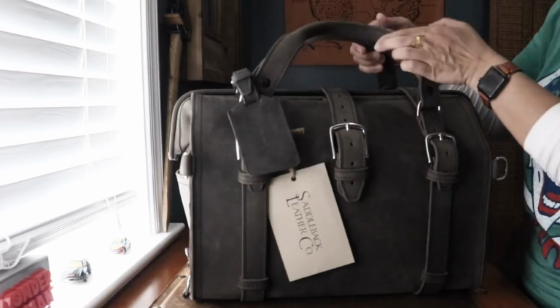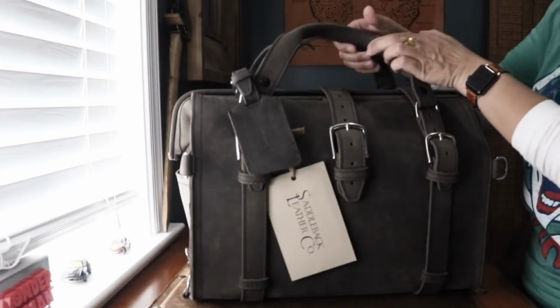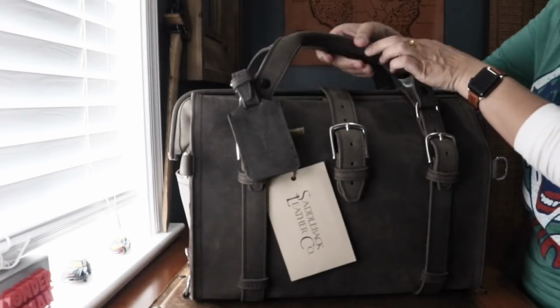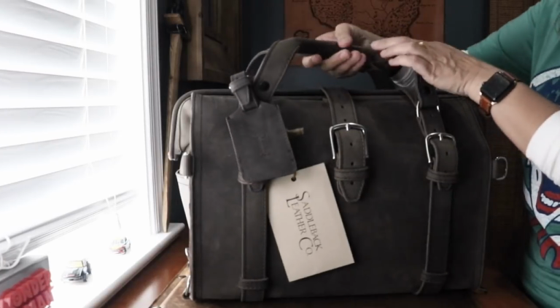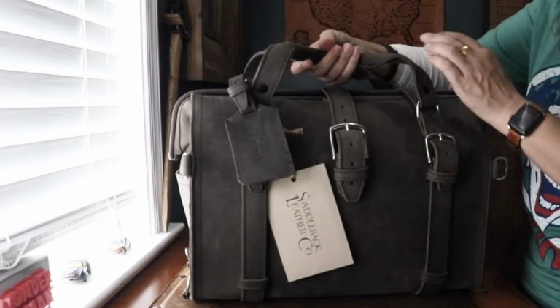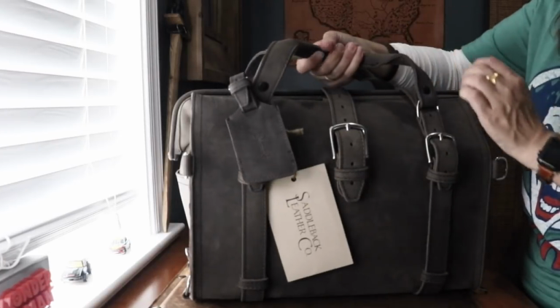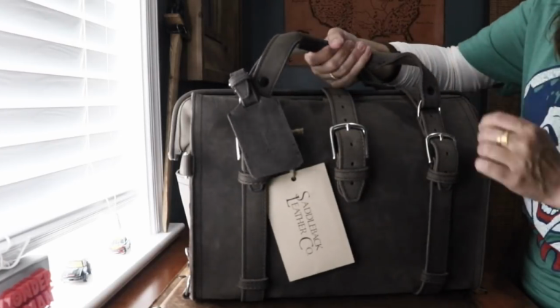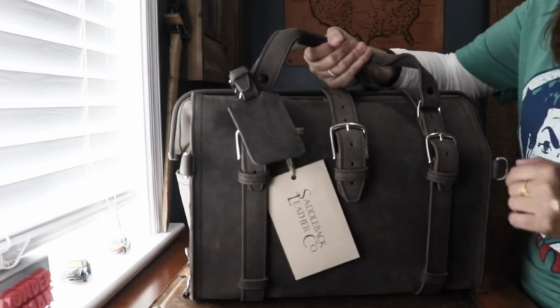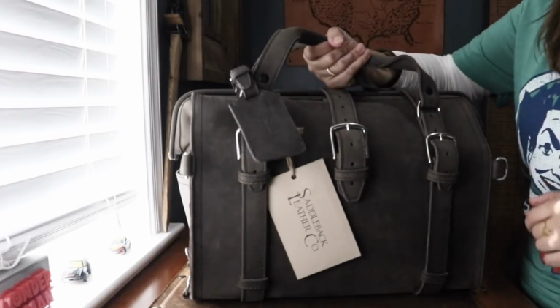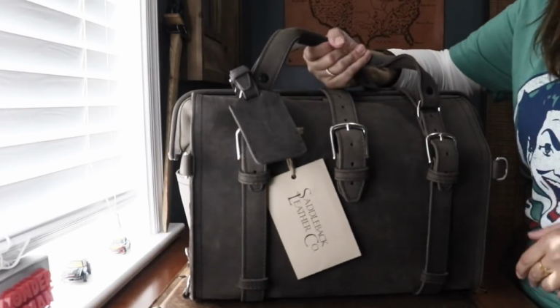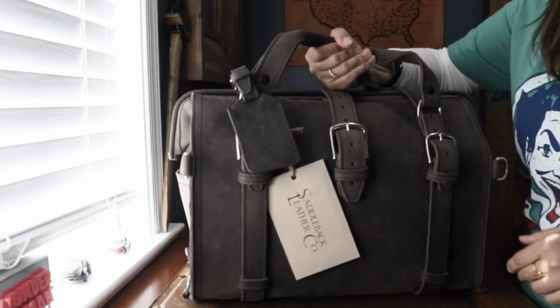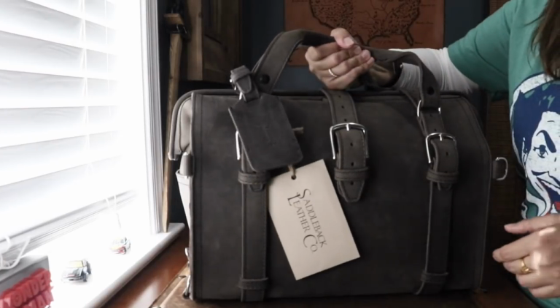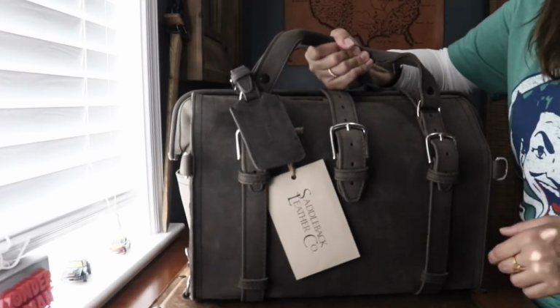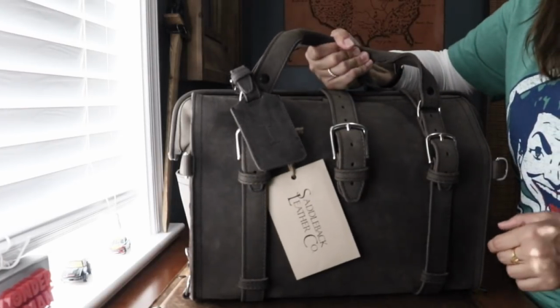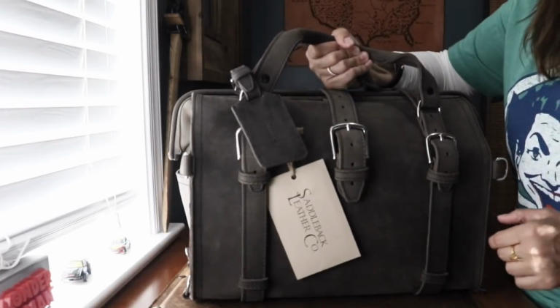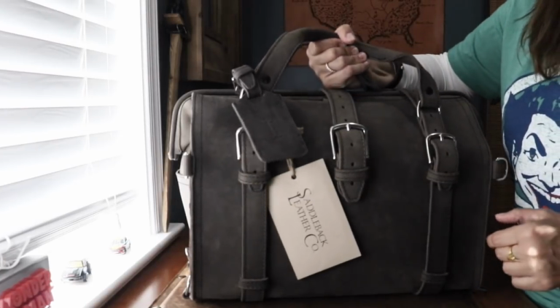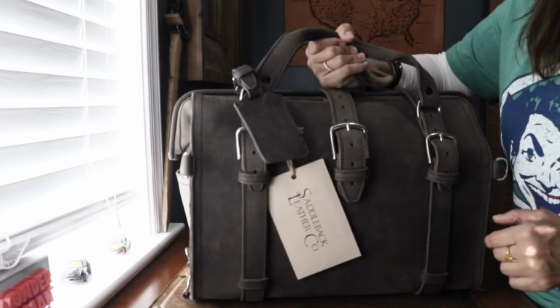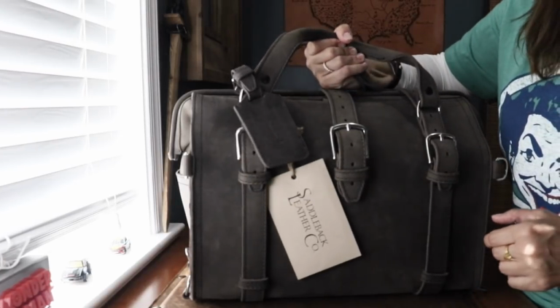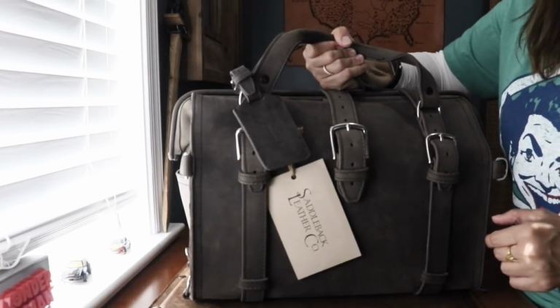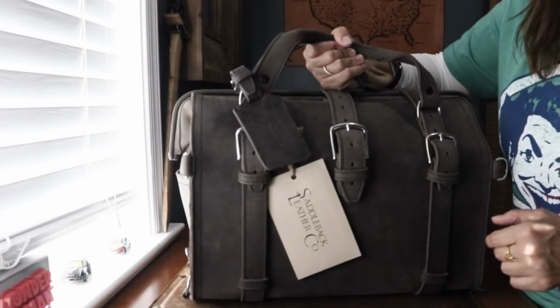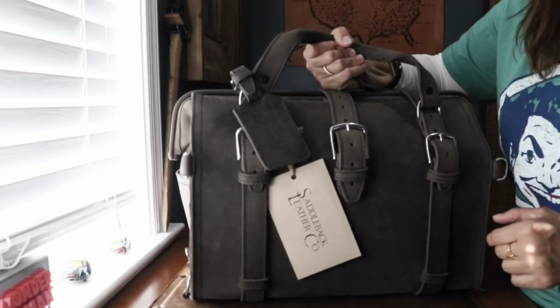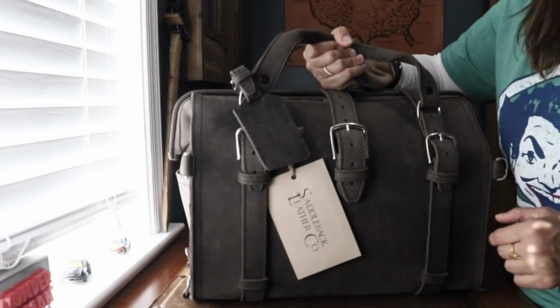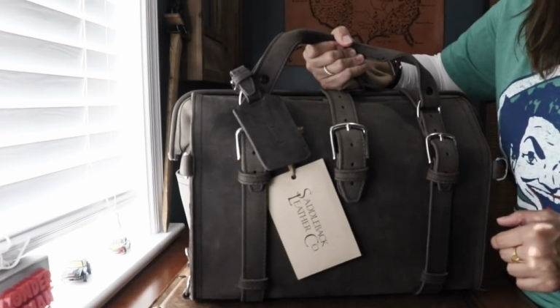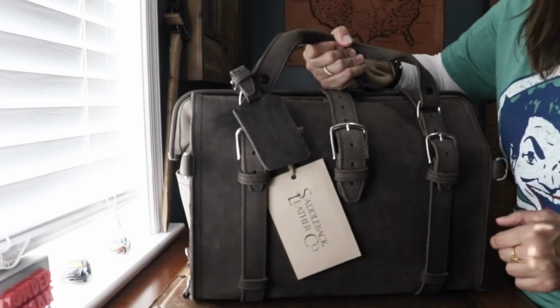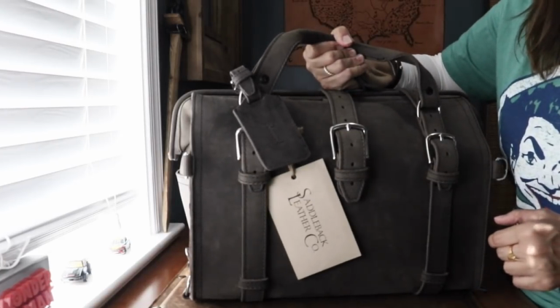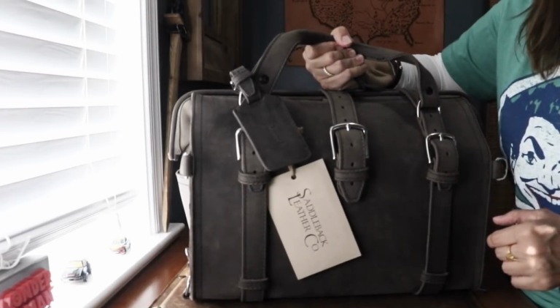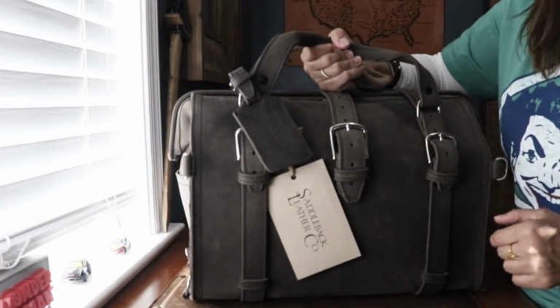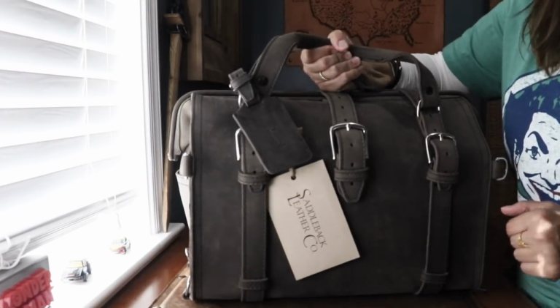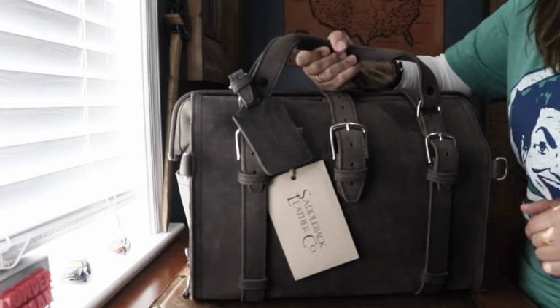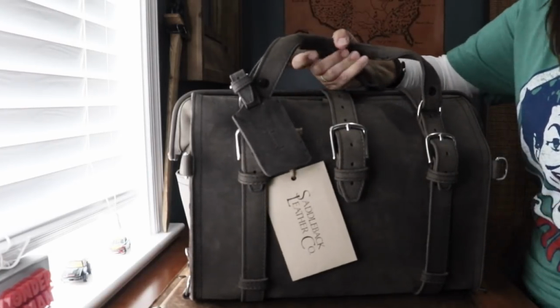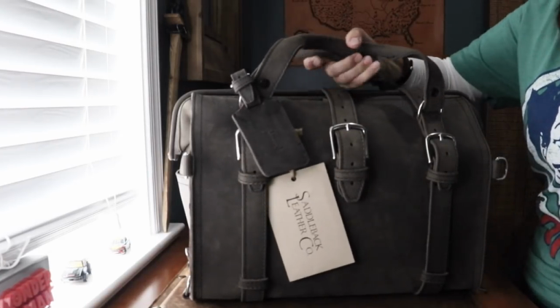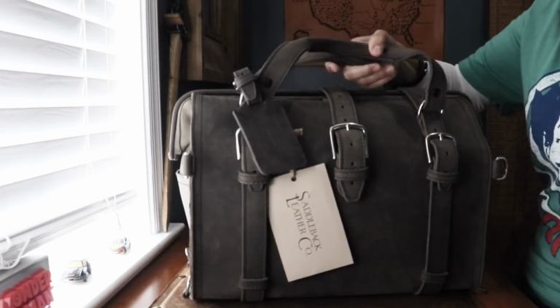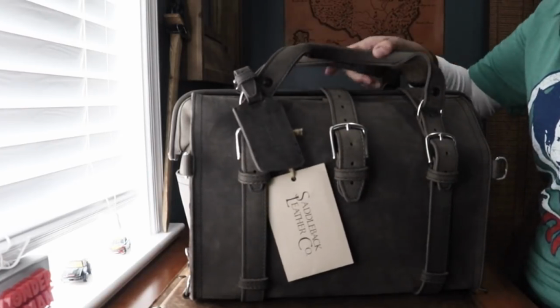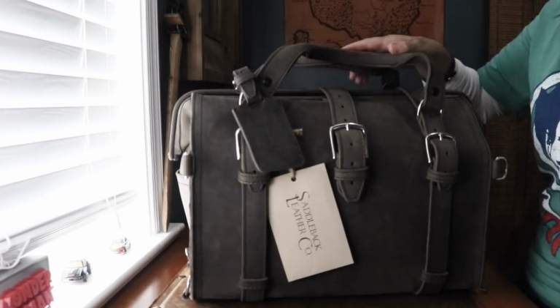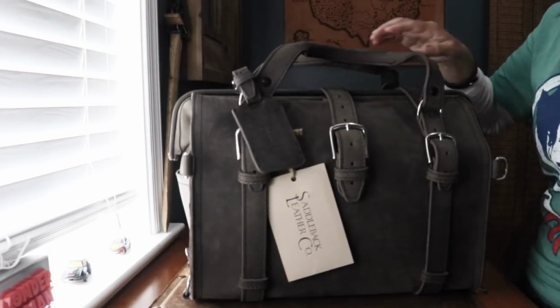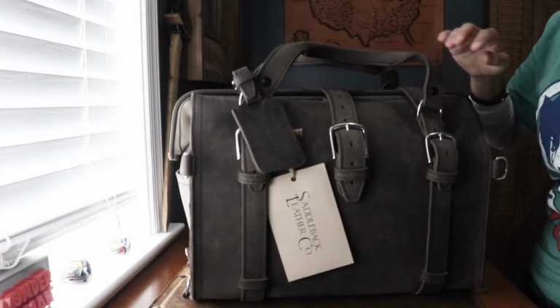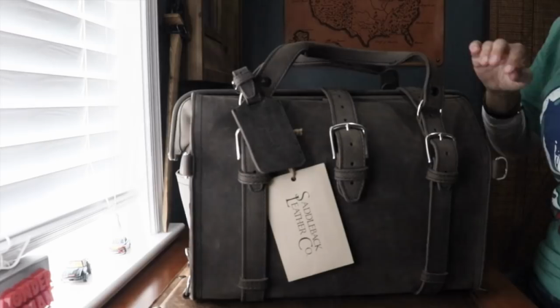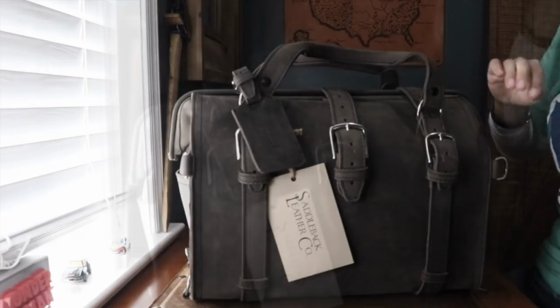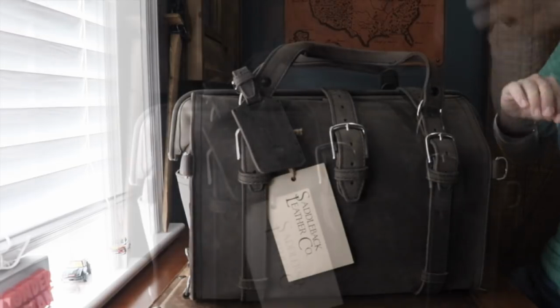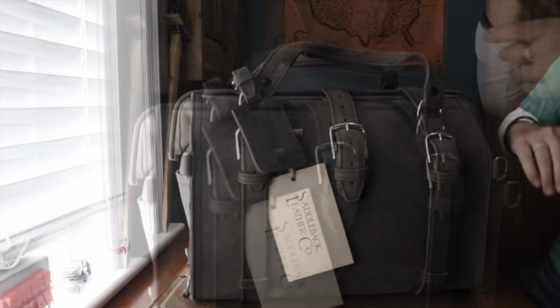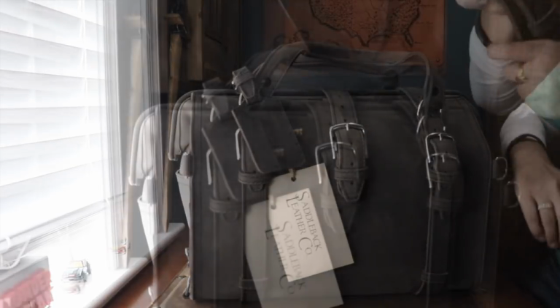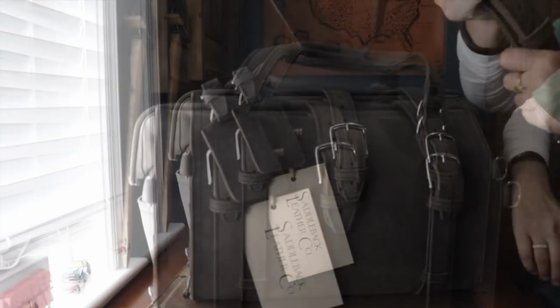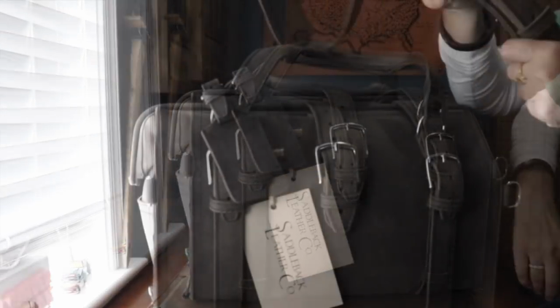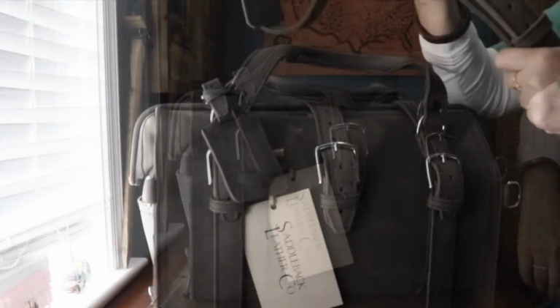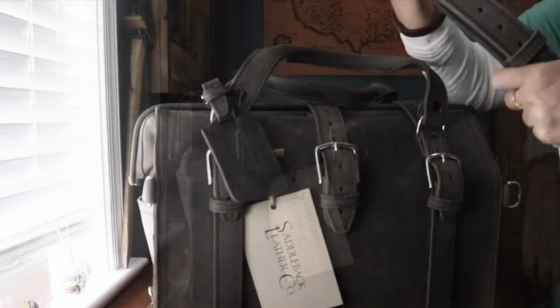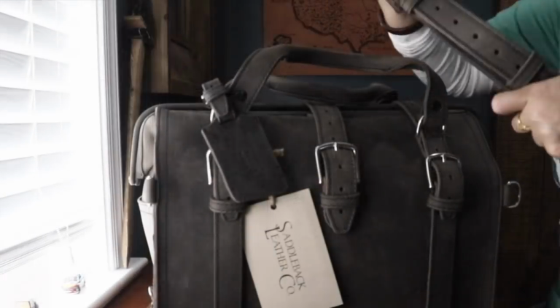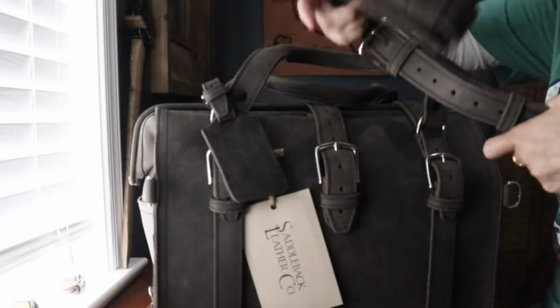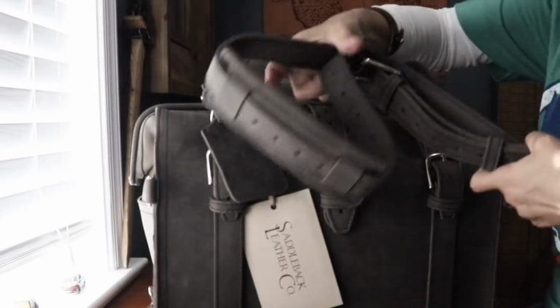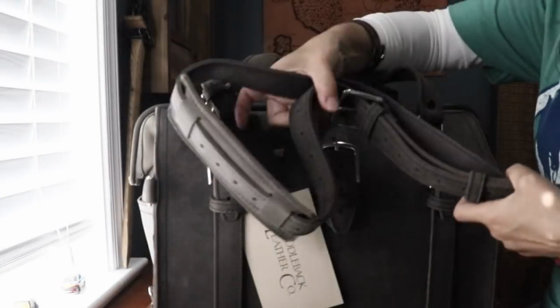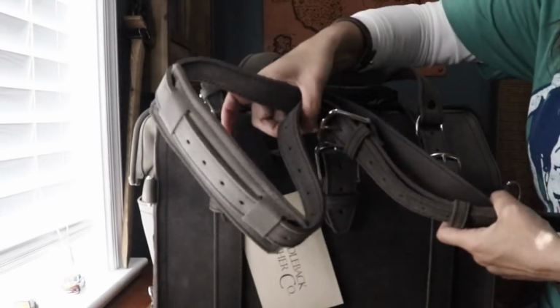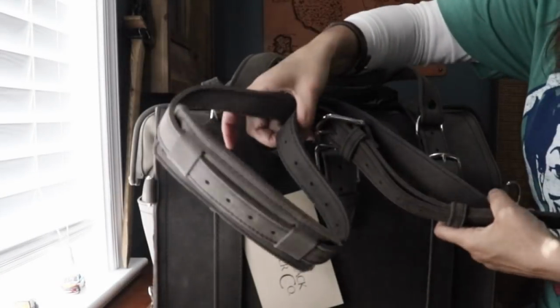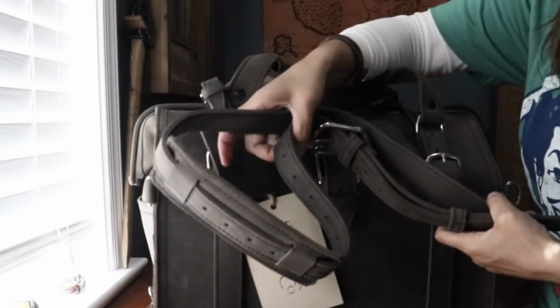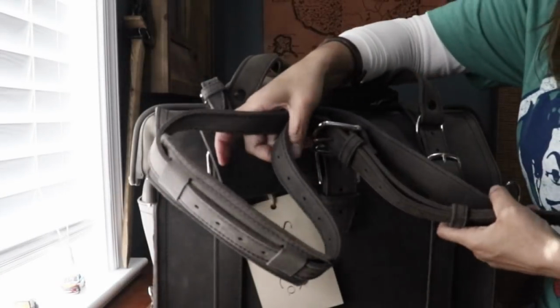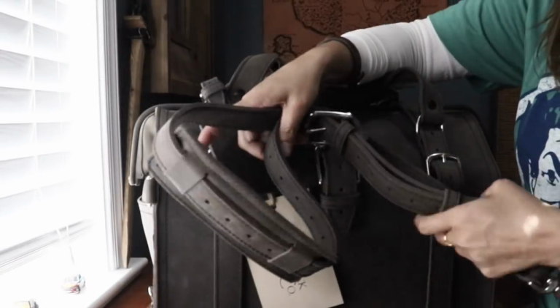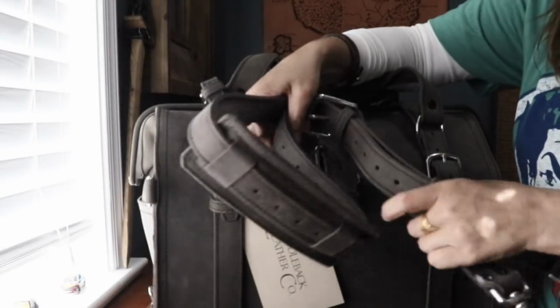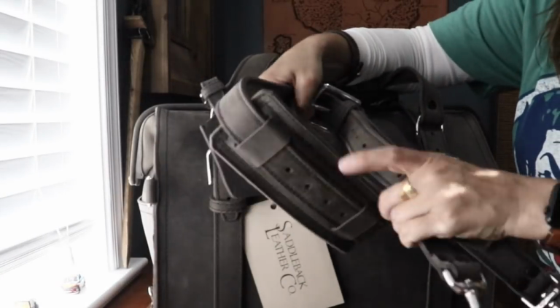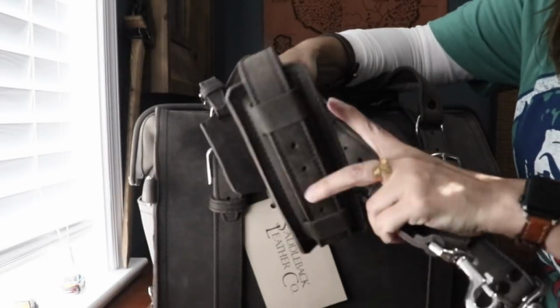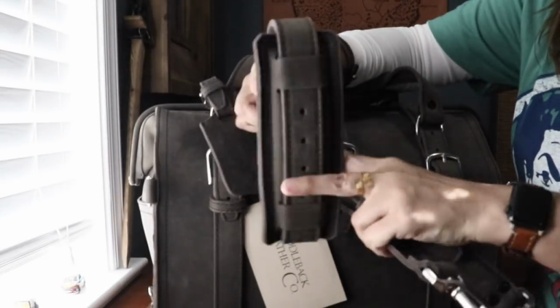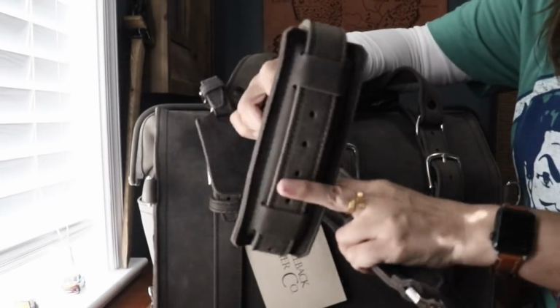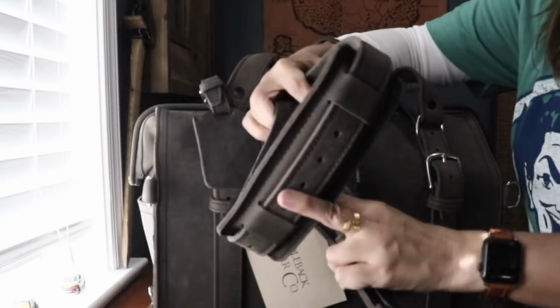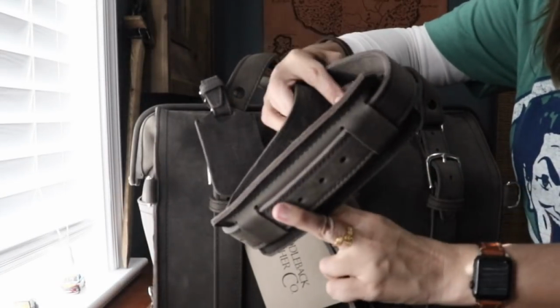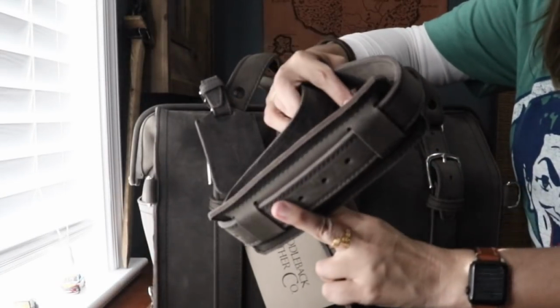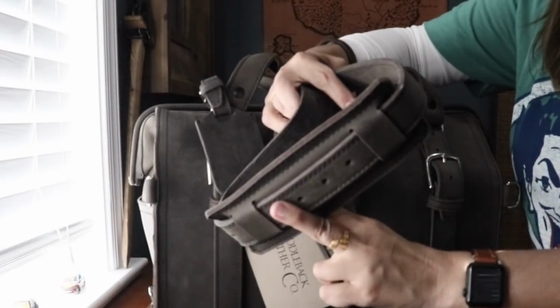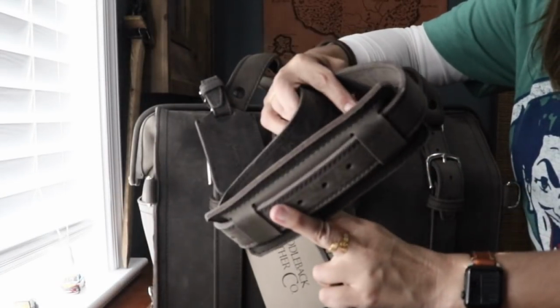You have two comfortable grab handles. It also comes with a strap and one pad.